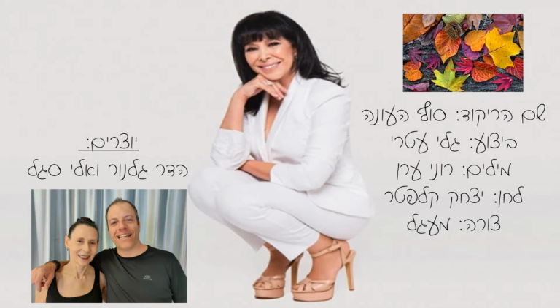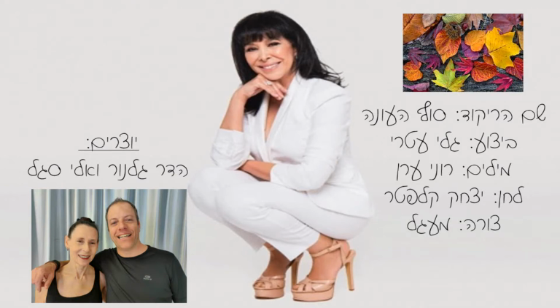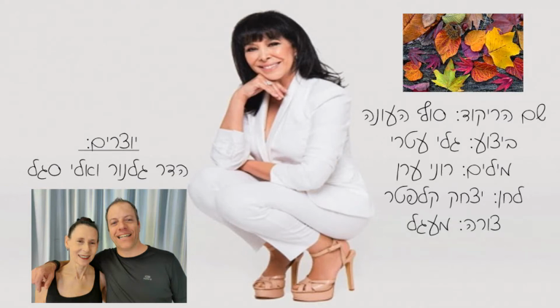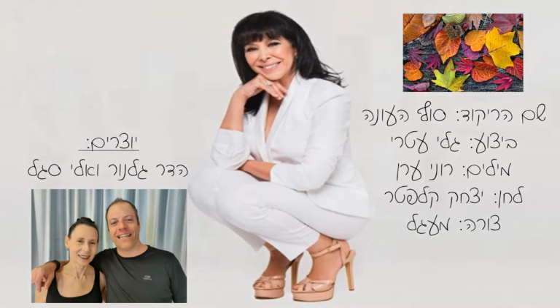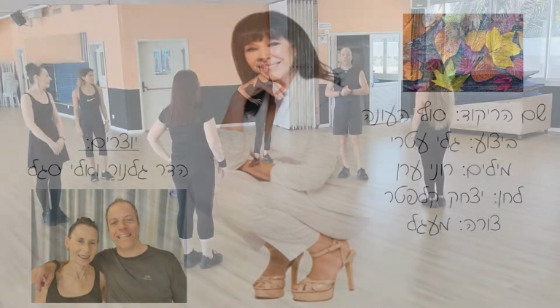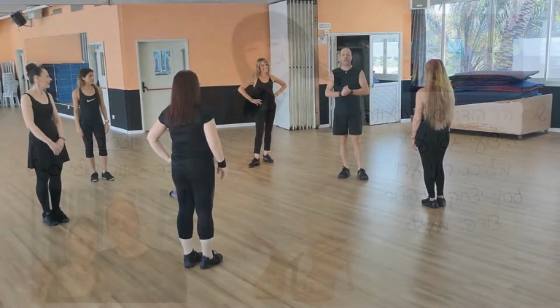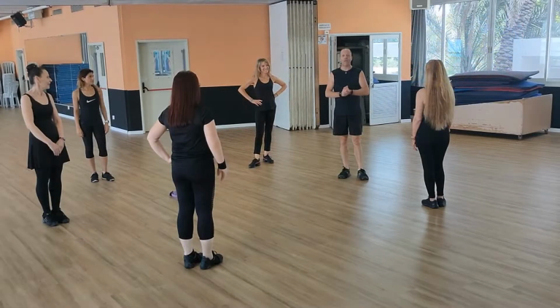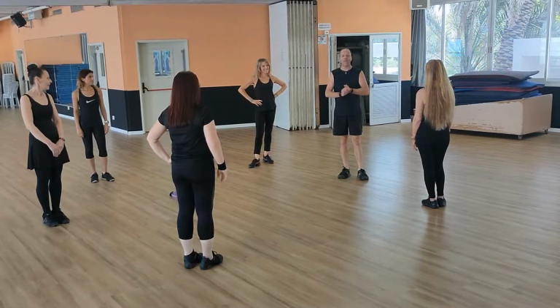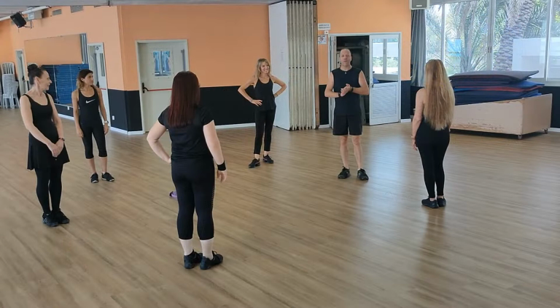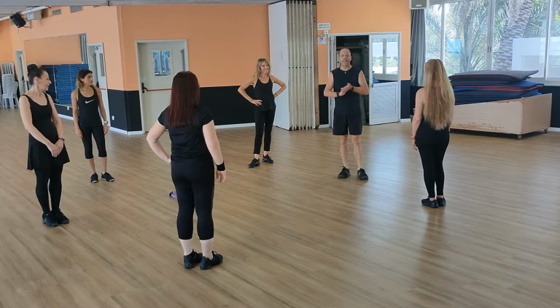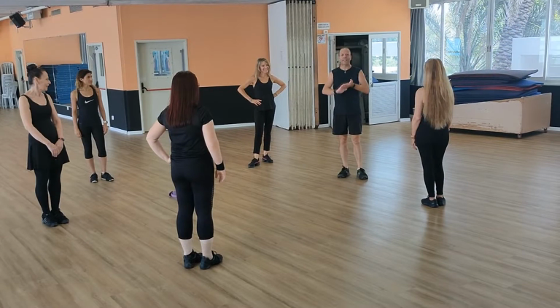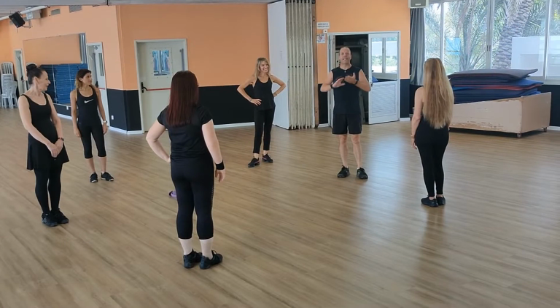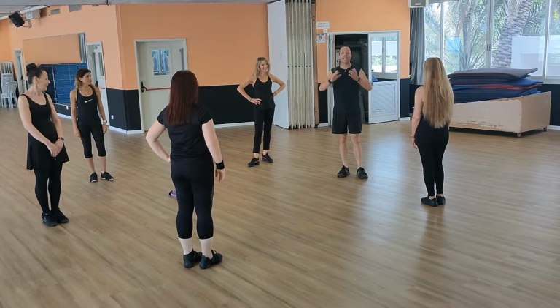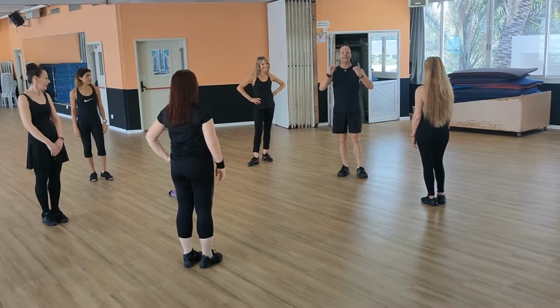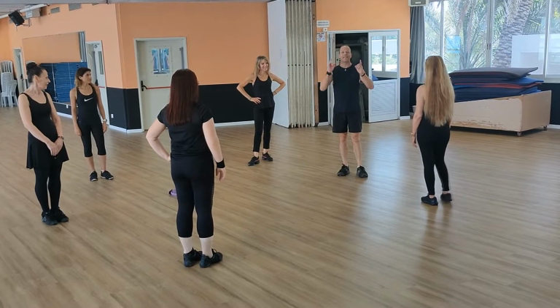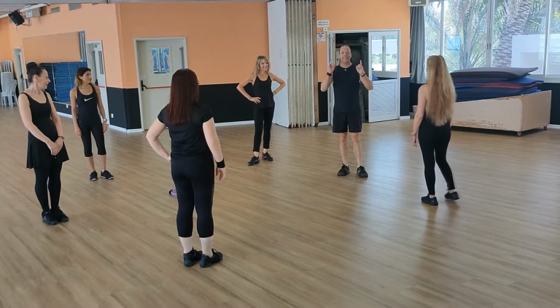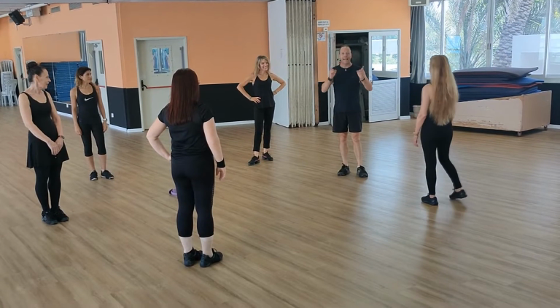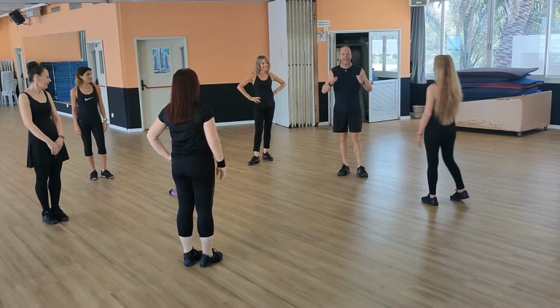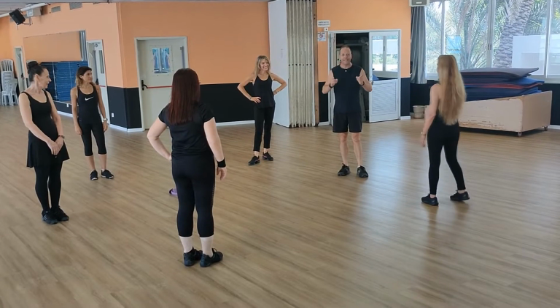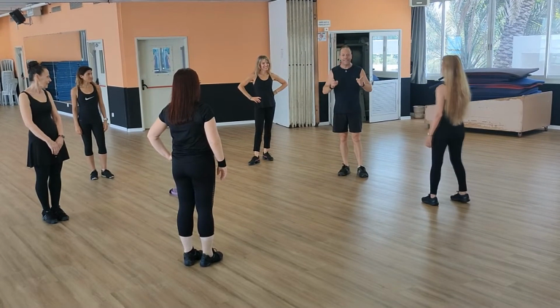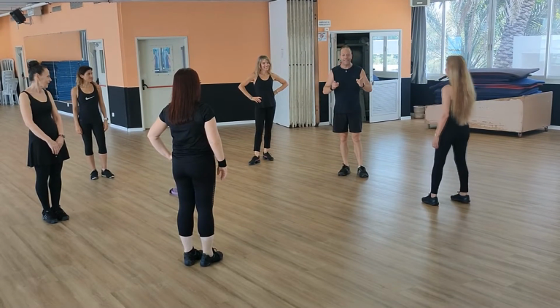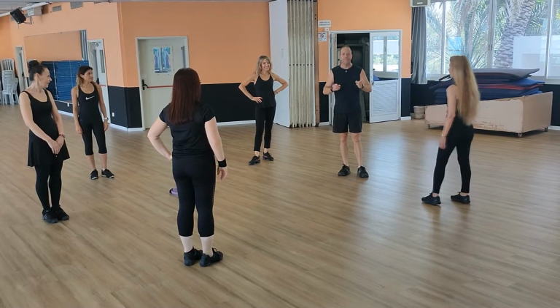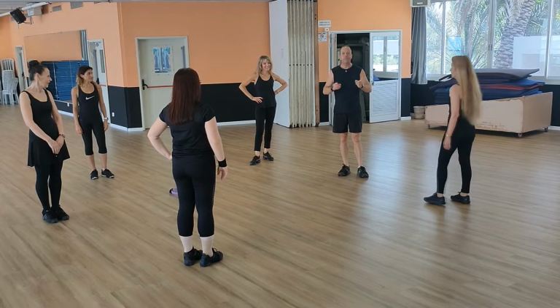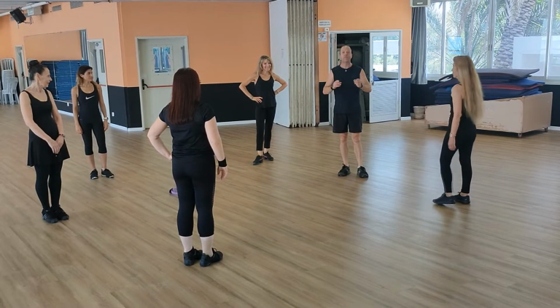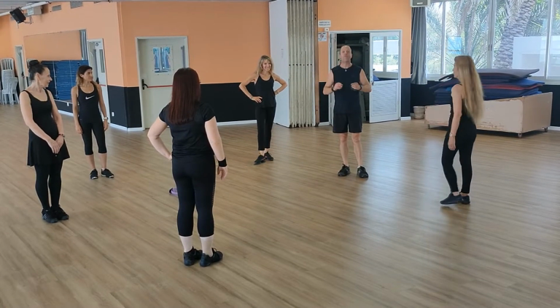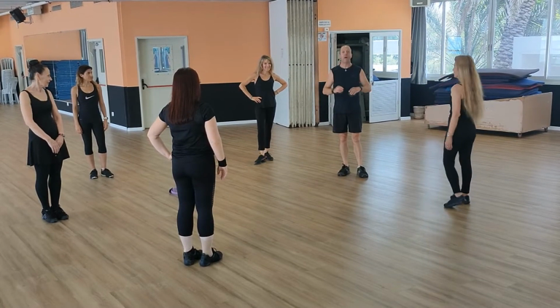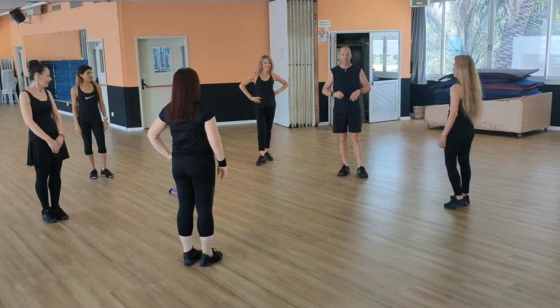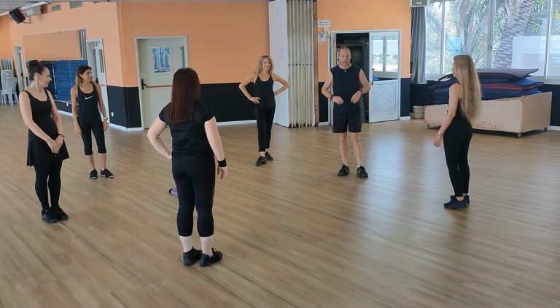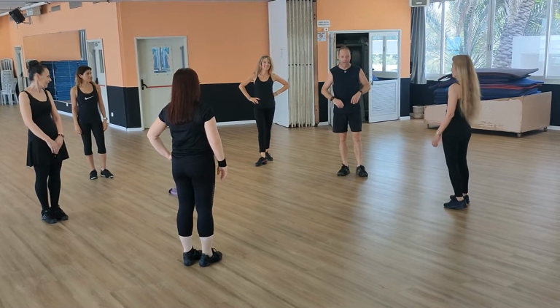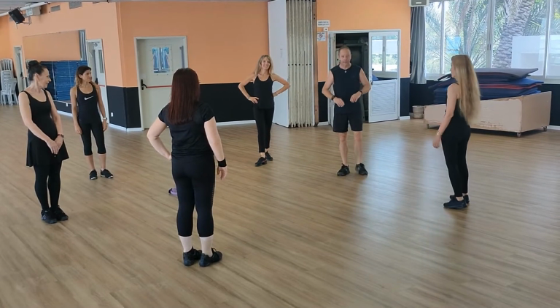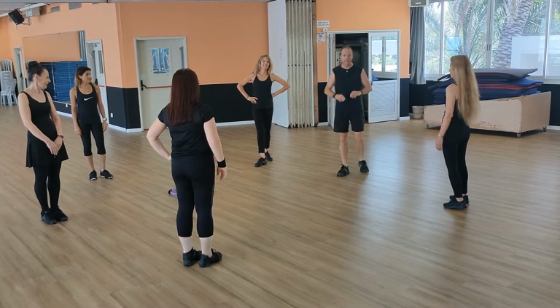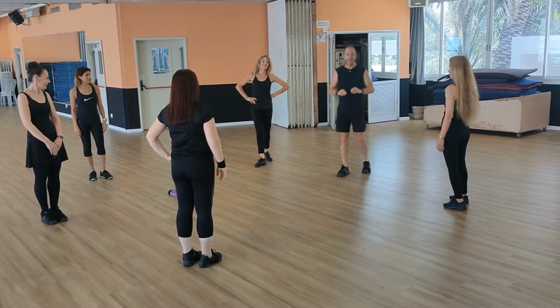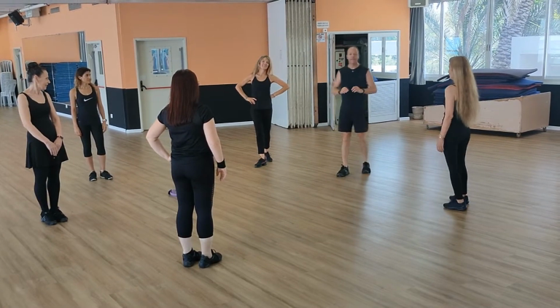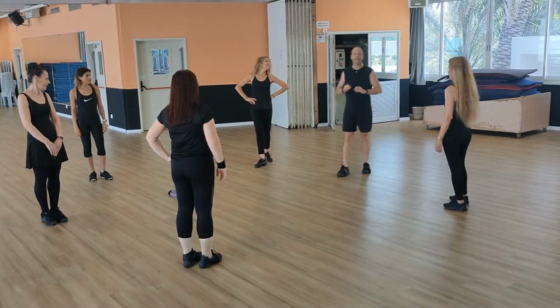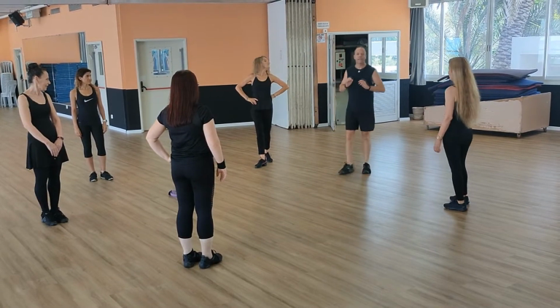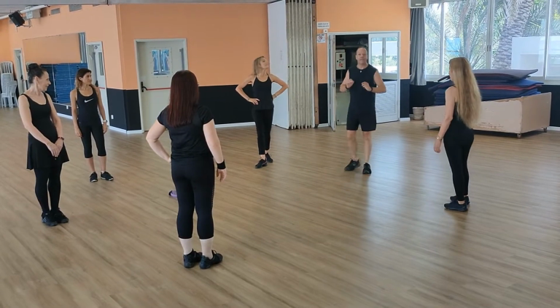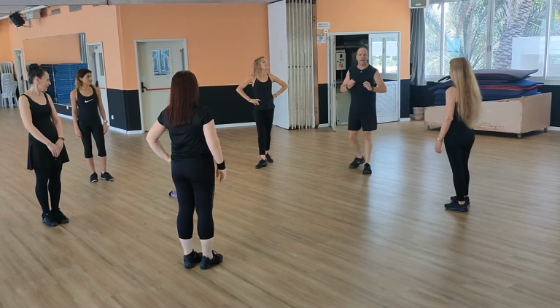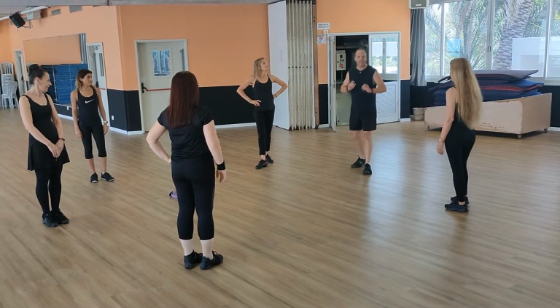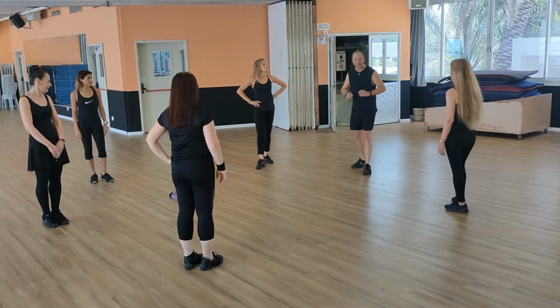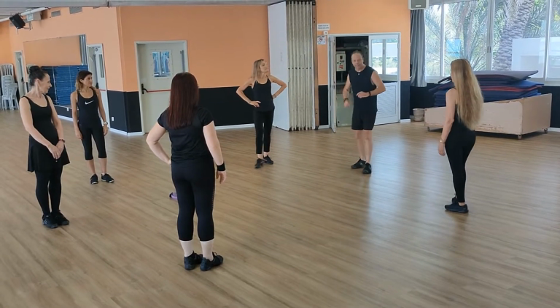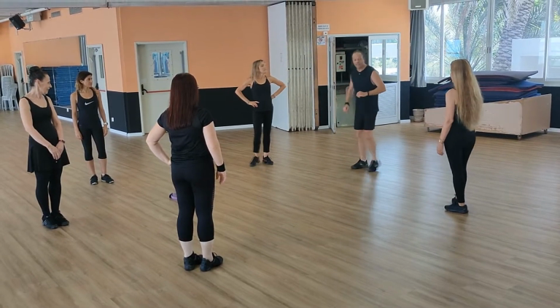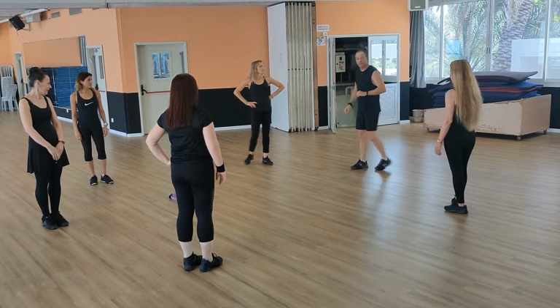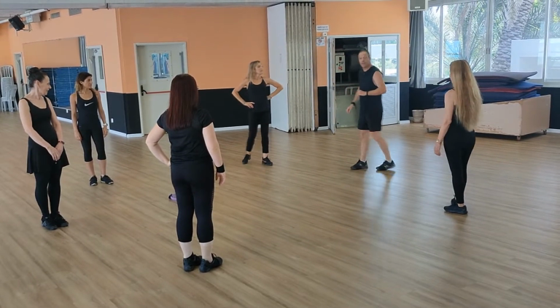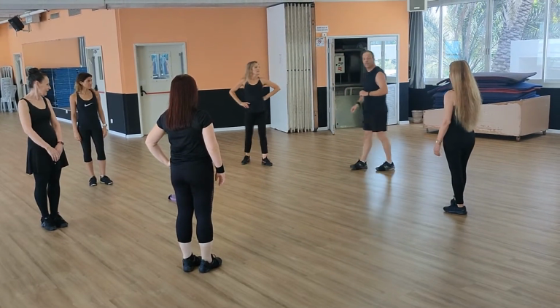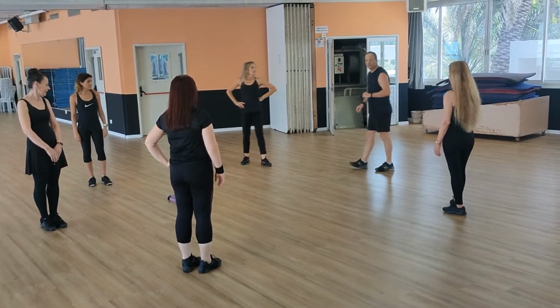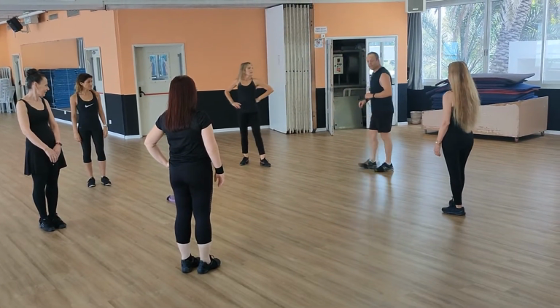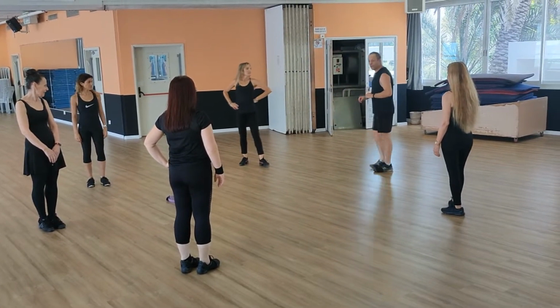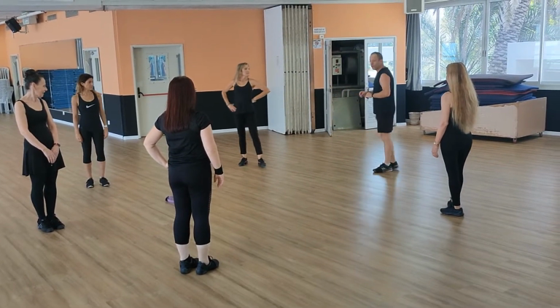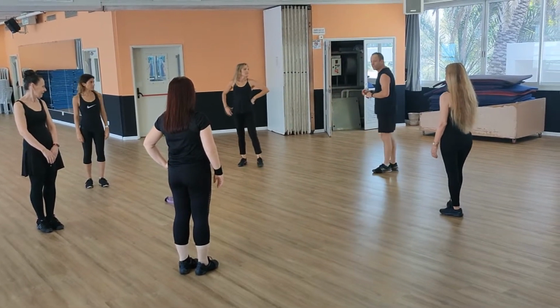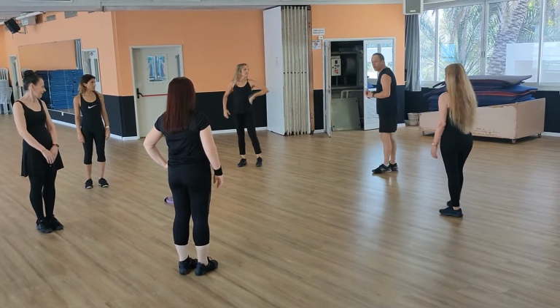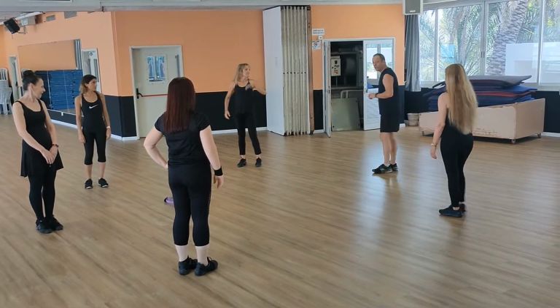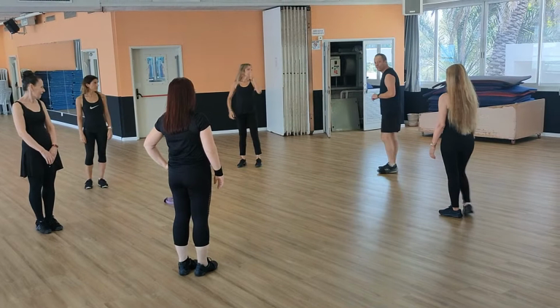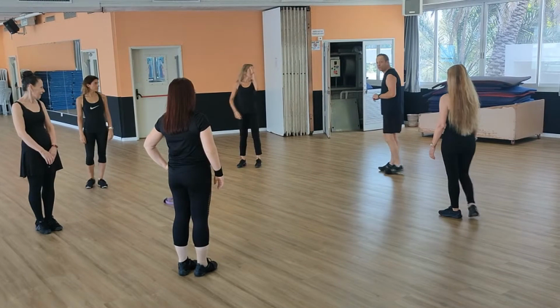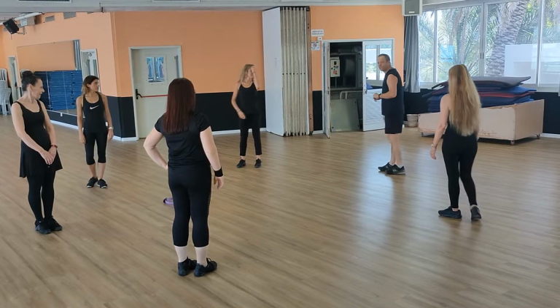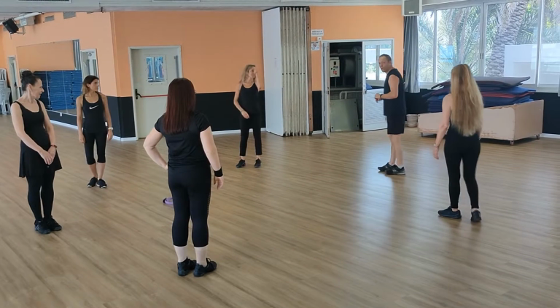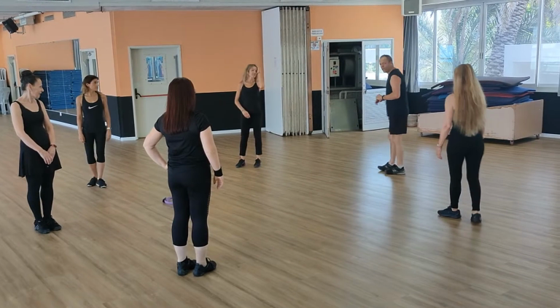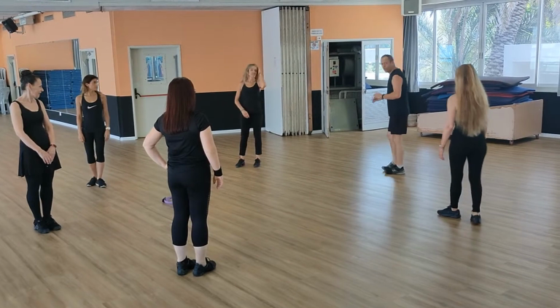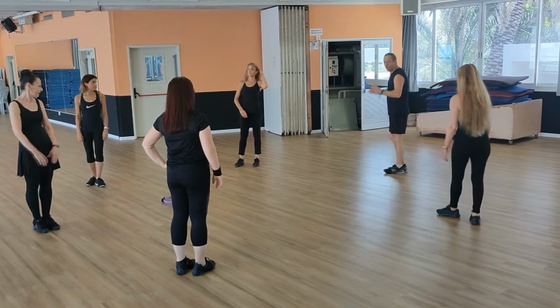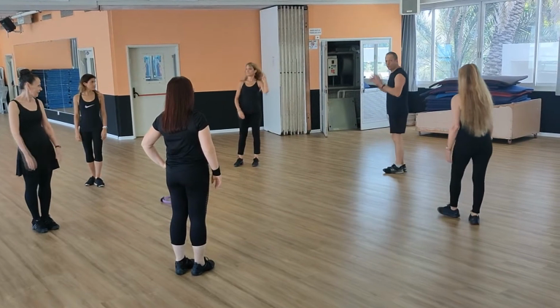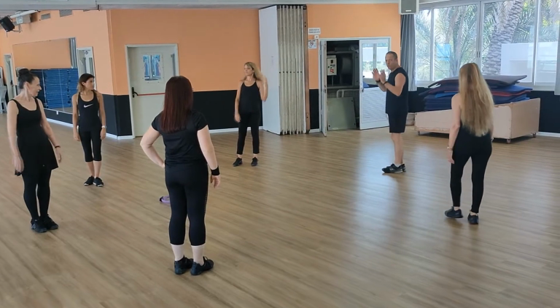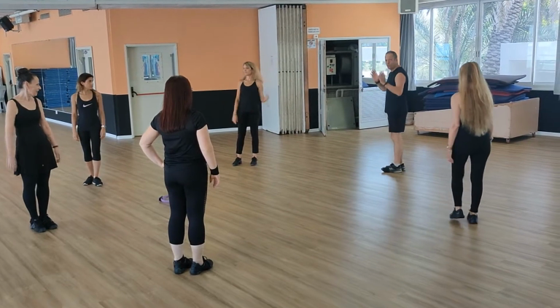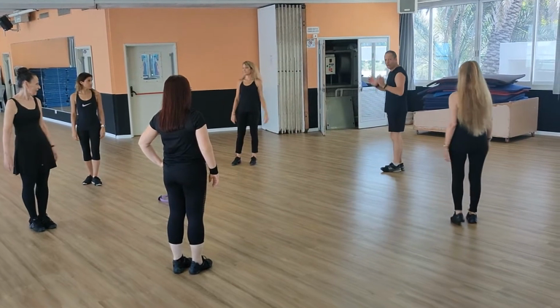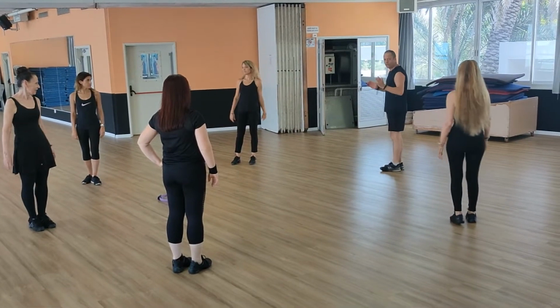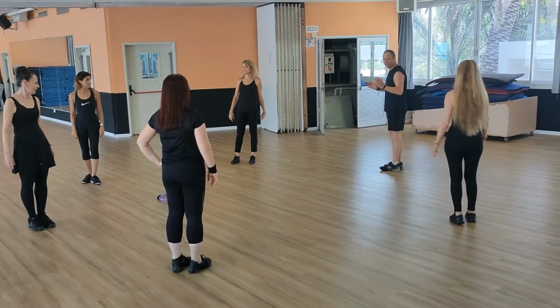Hi, Shalom everybody! The next dance is Sofauna. It's a Valsse dance. We start with the first part — we have two parts.